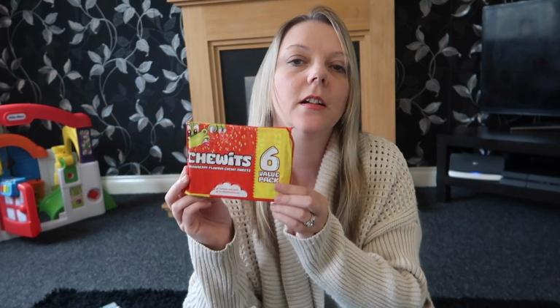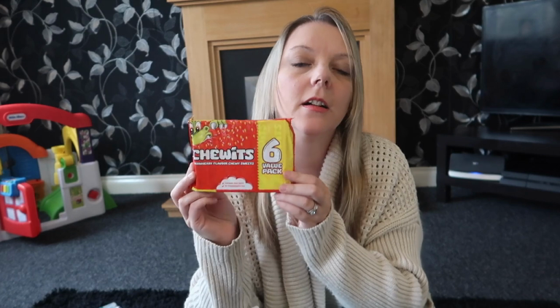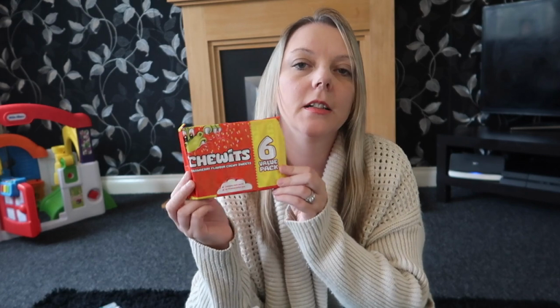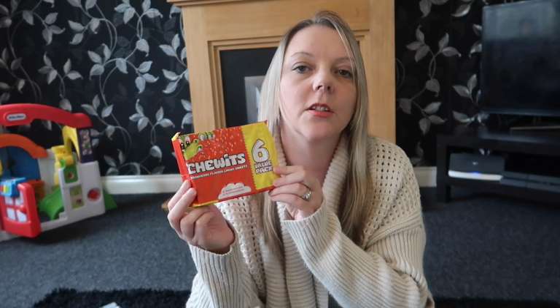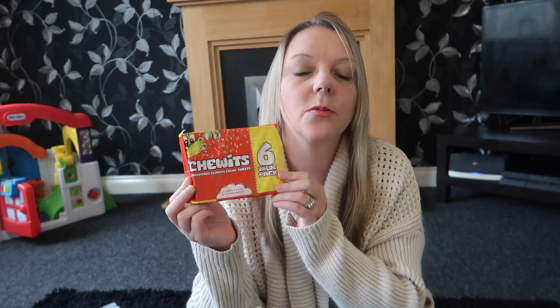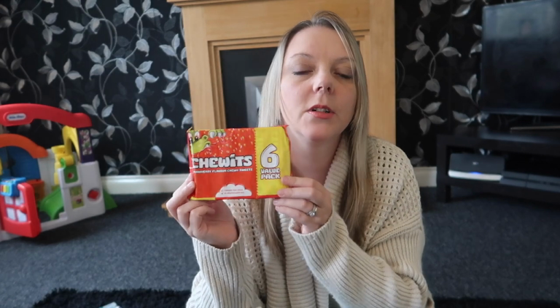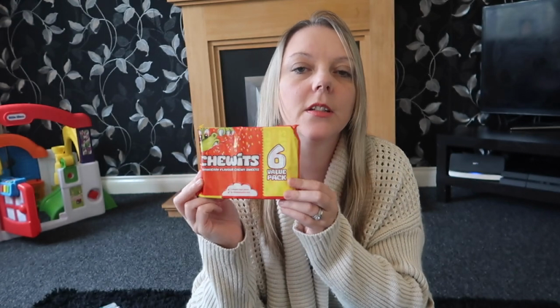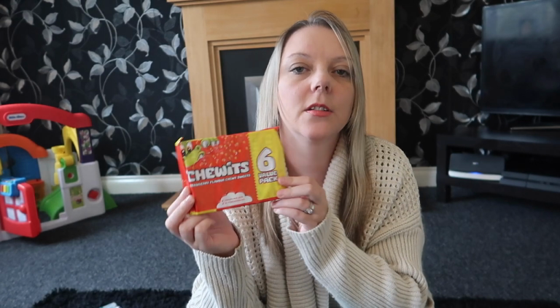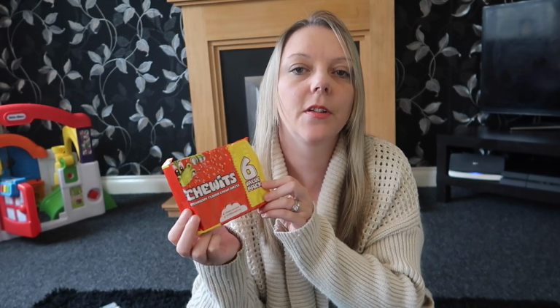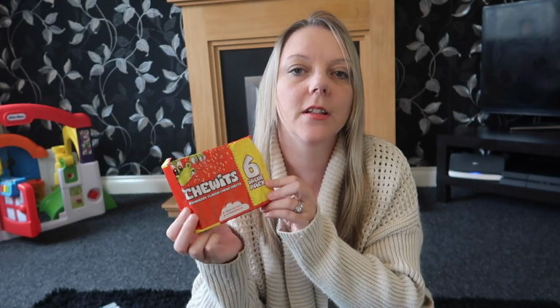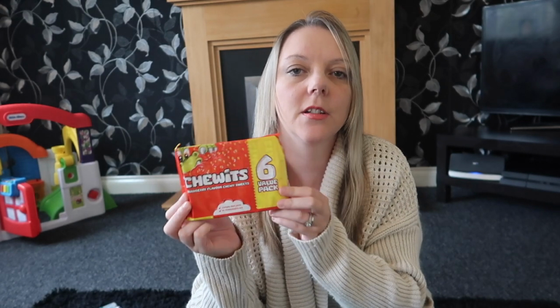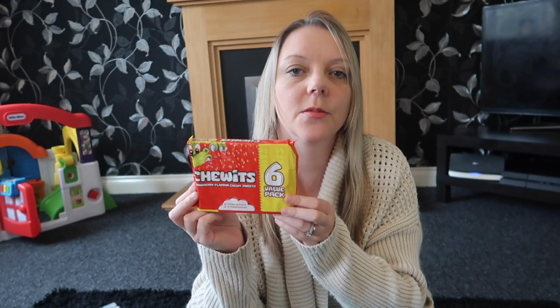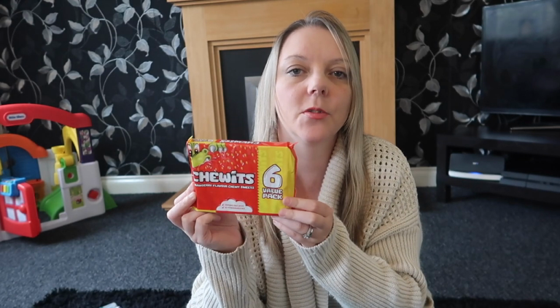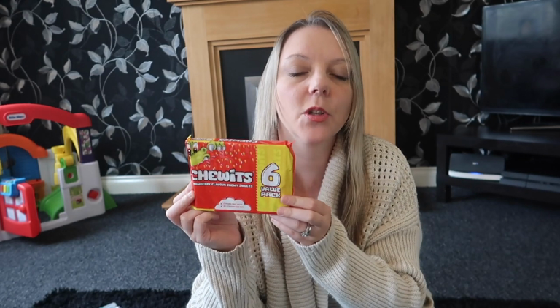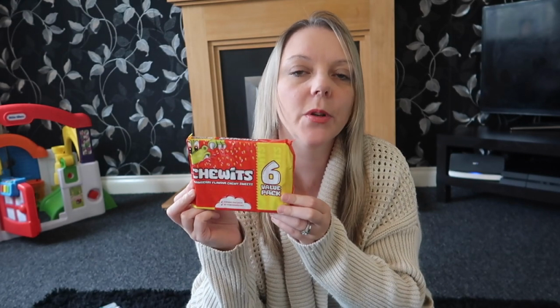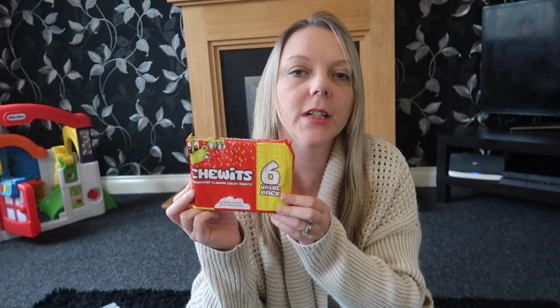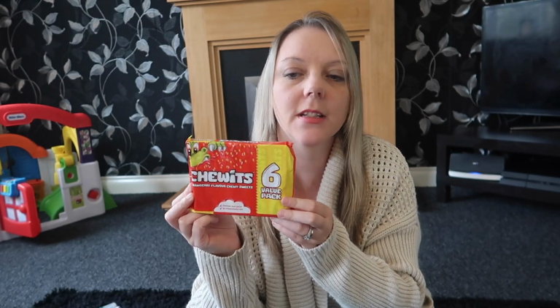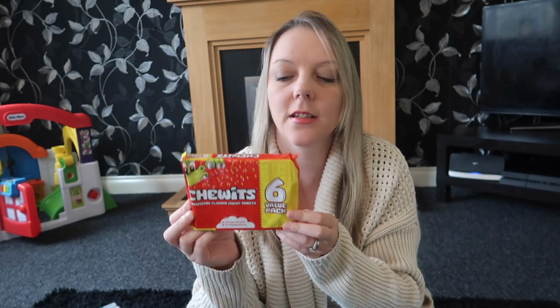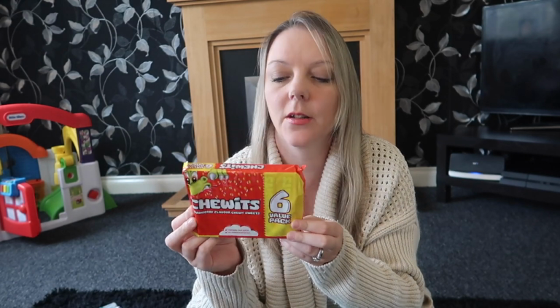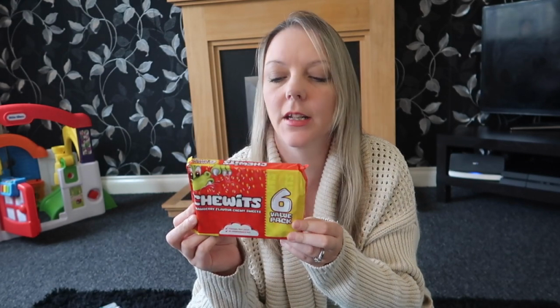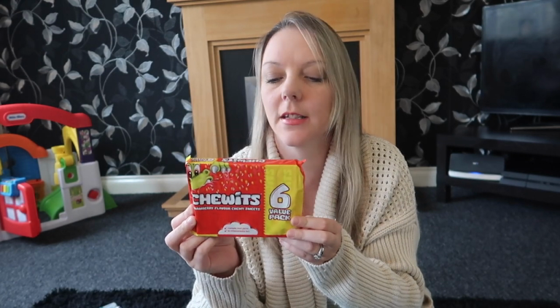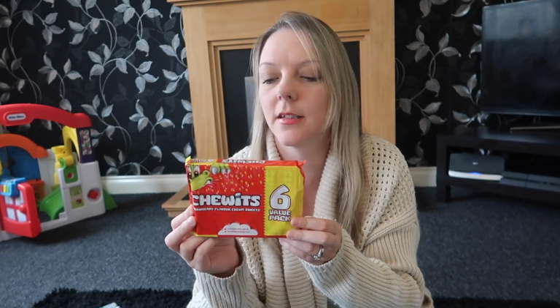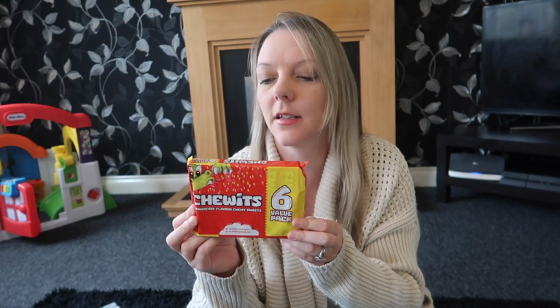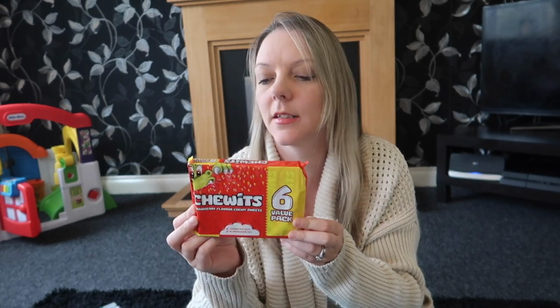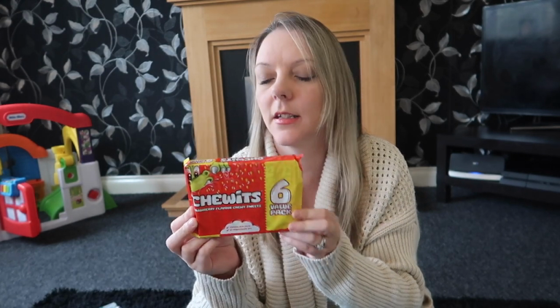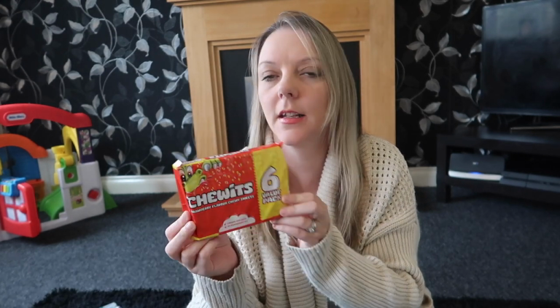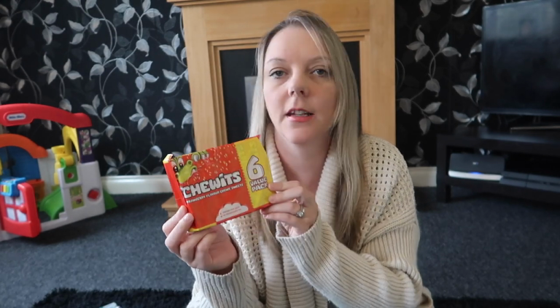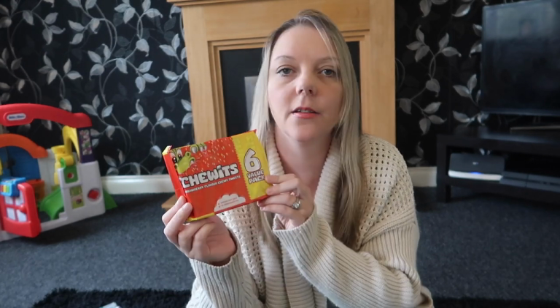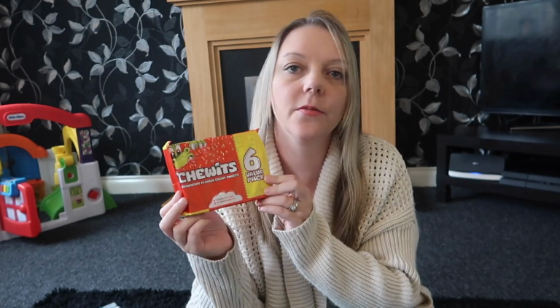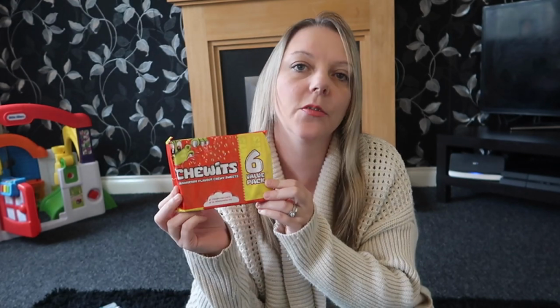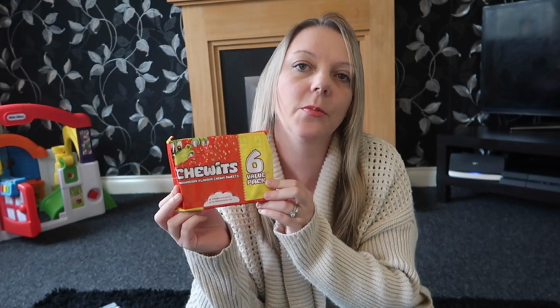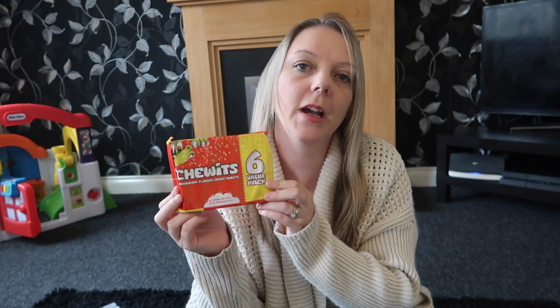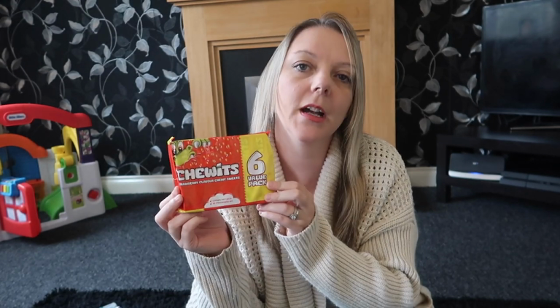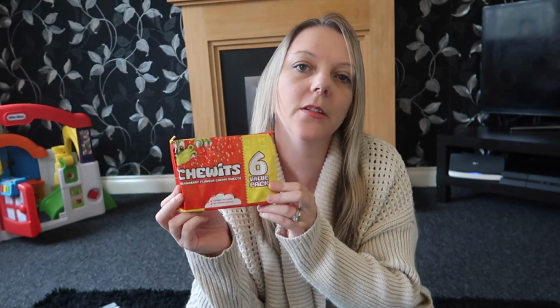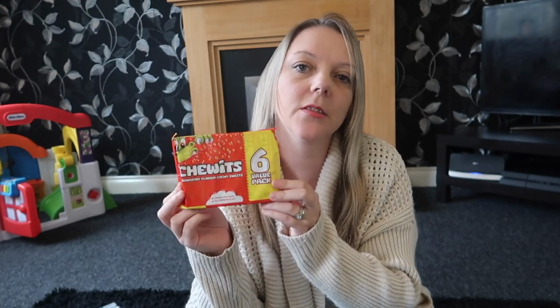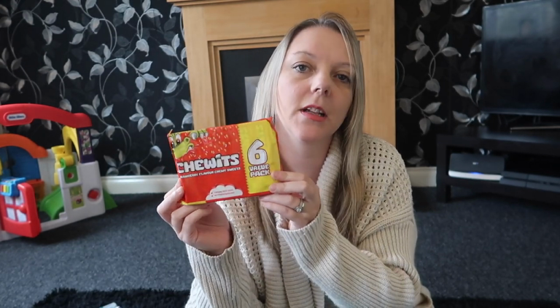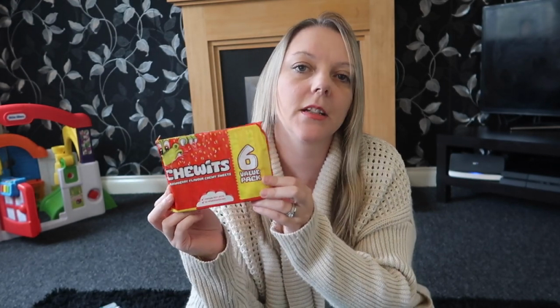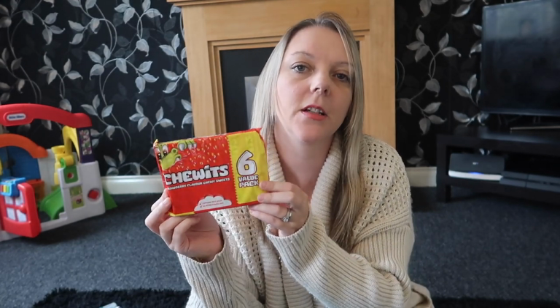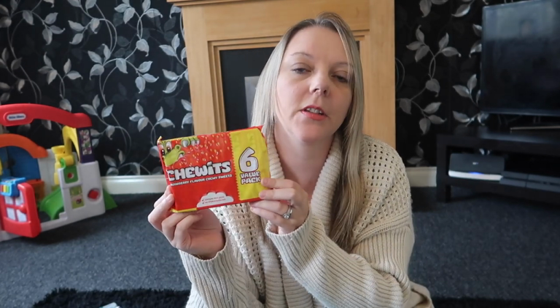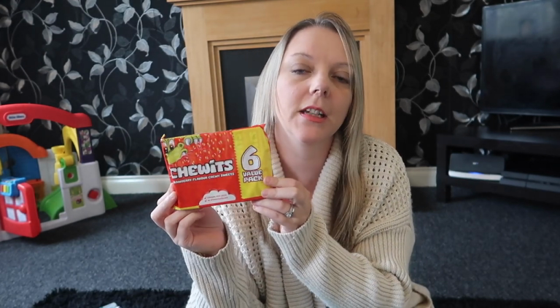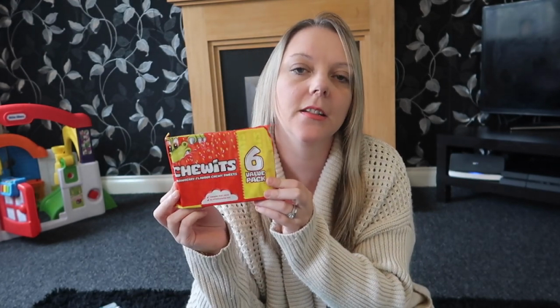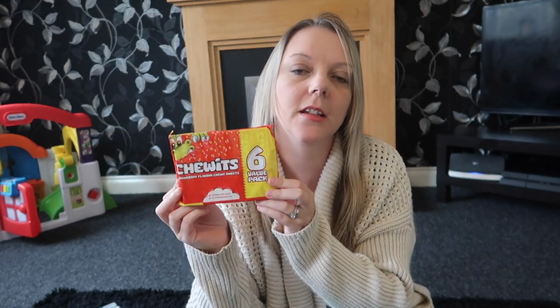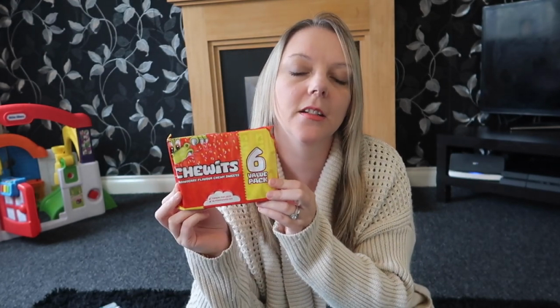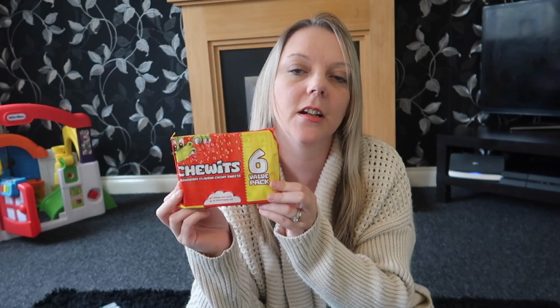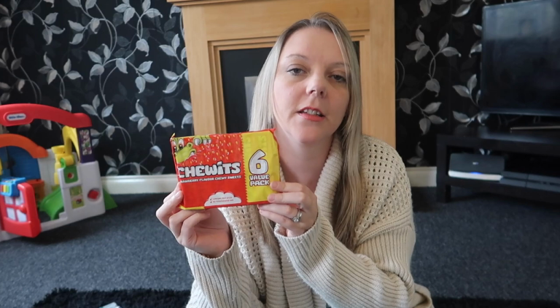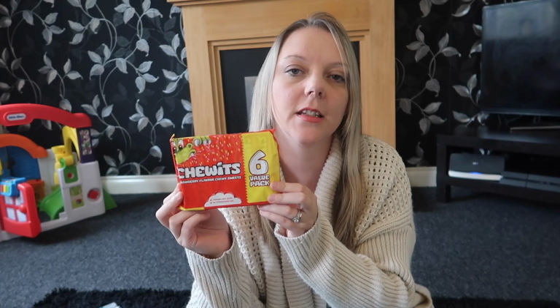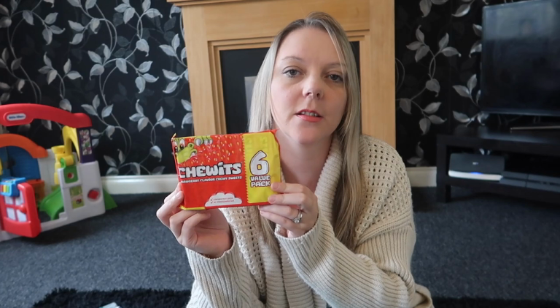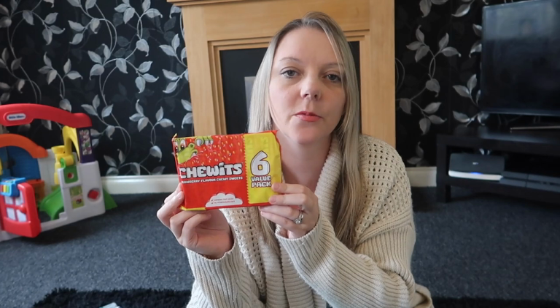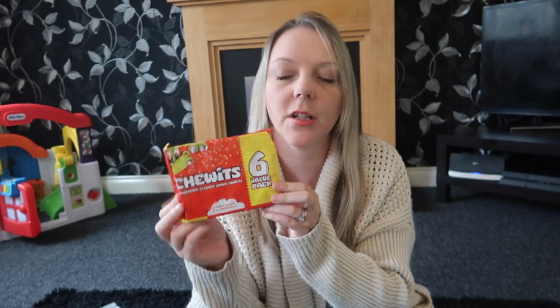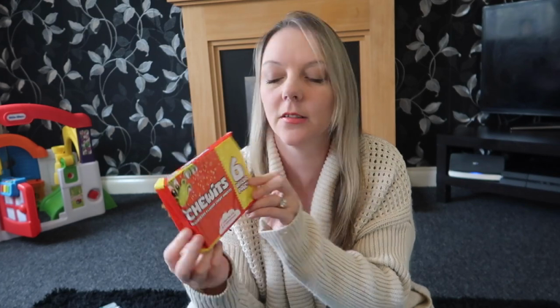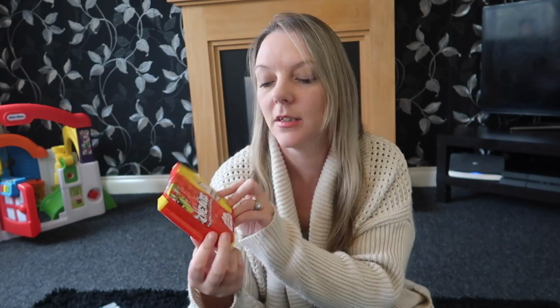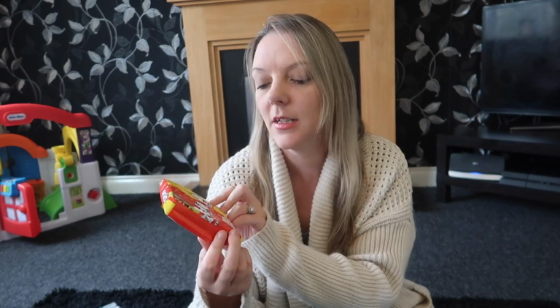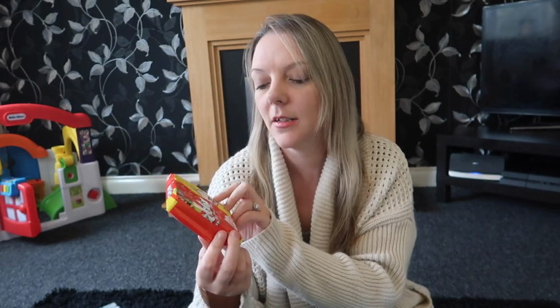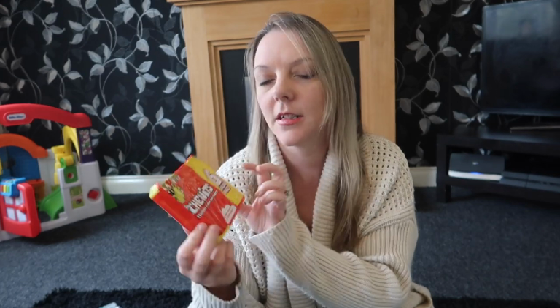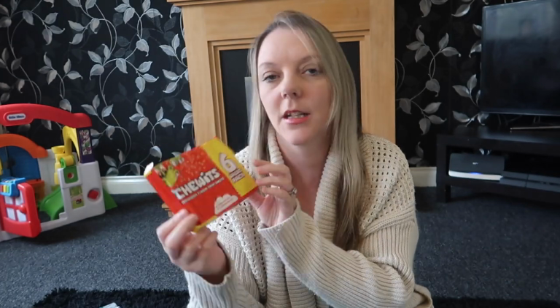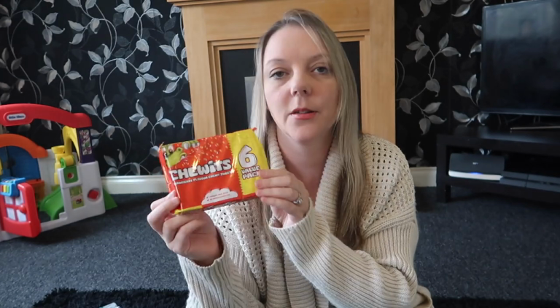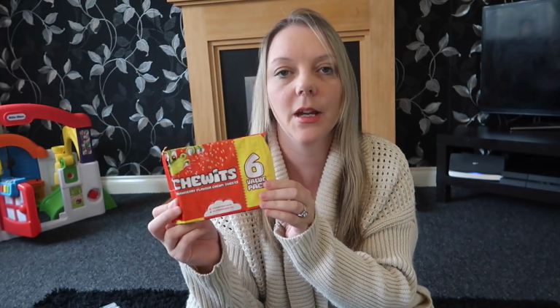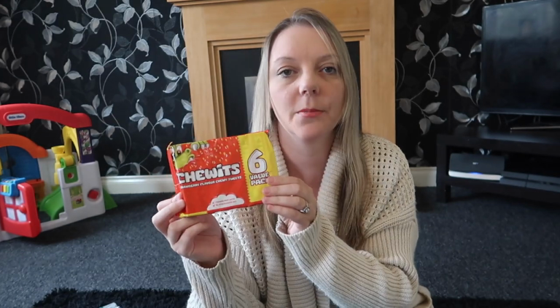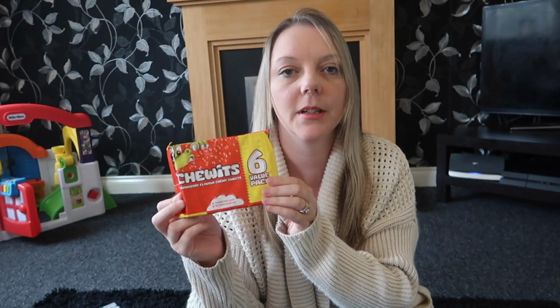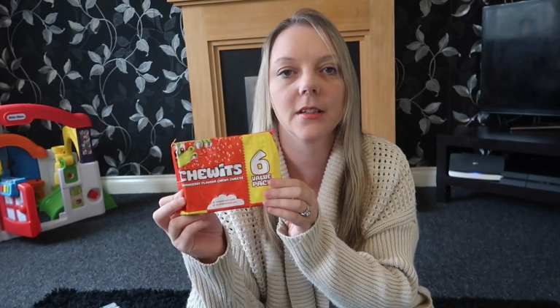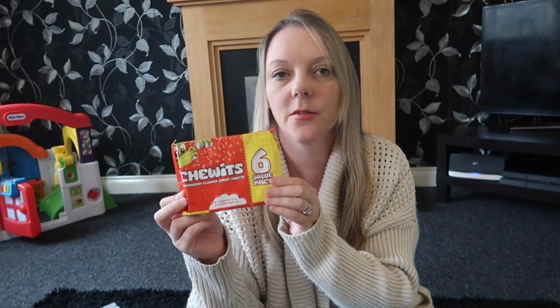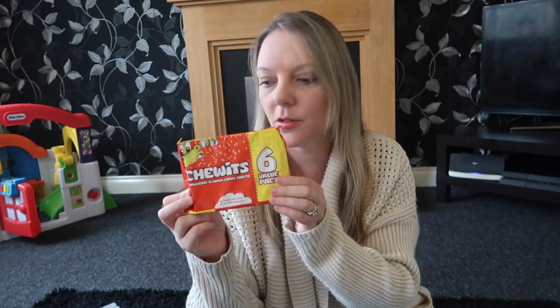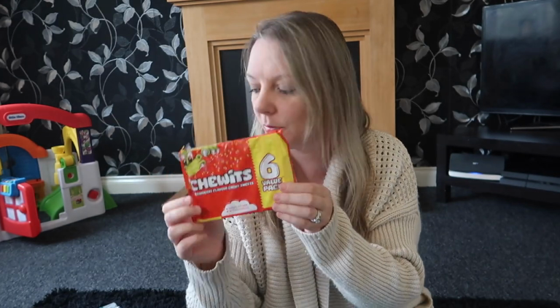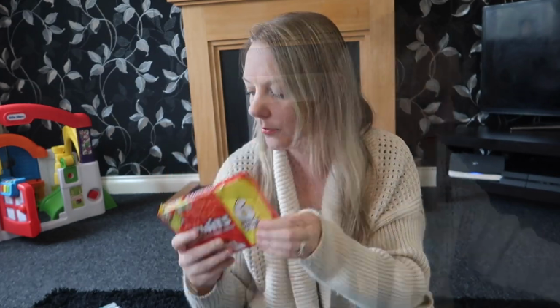I just fancied some Chew Its — you get 6 in there for a pound and I know the kids are going to like these as well.